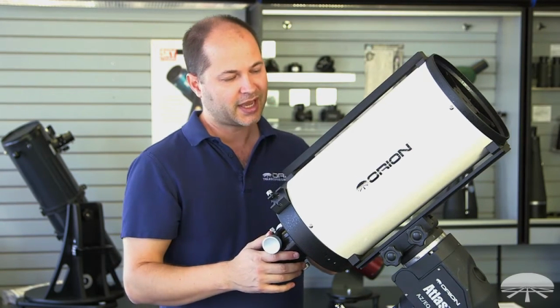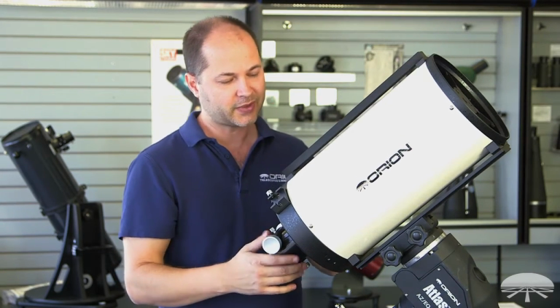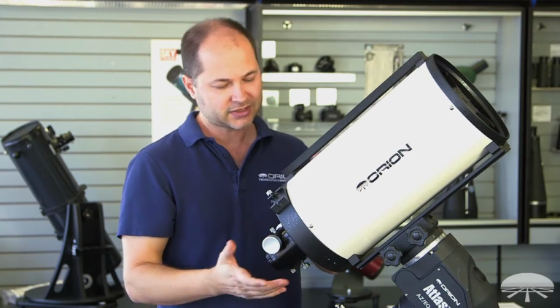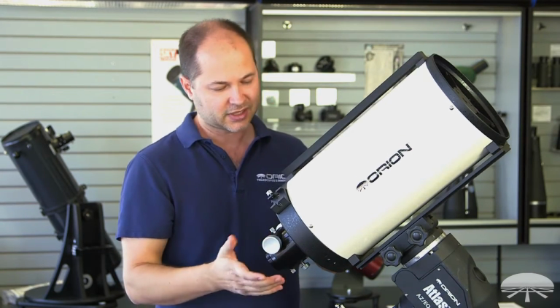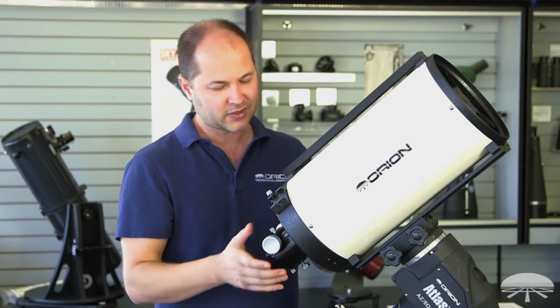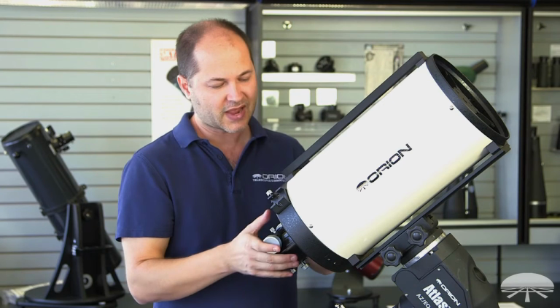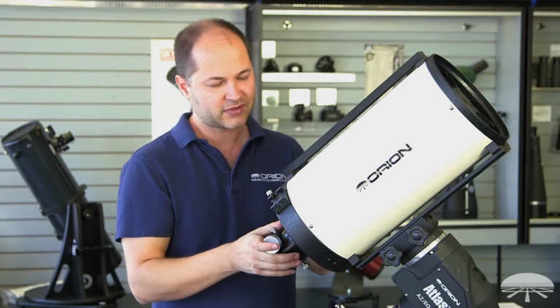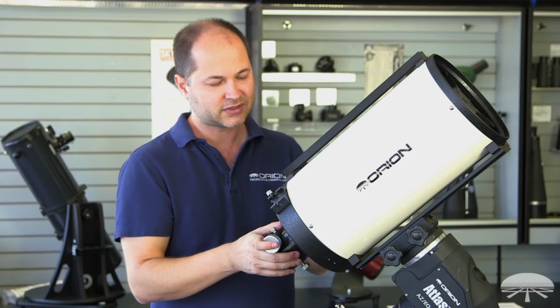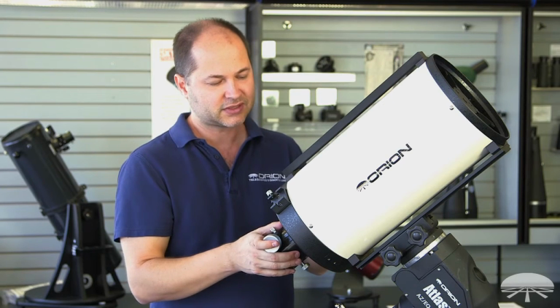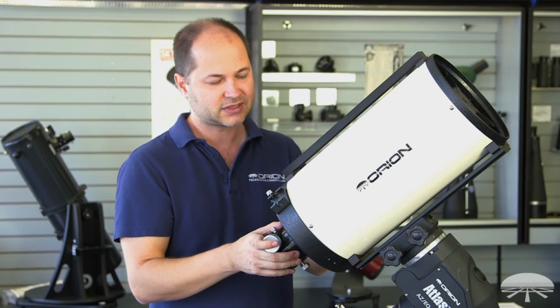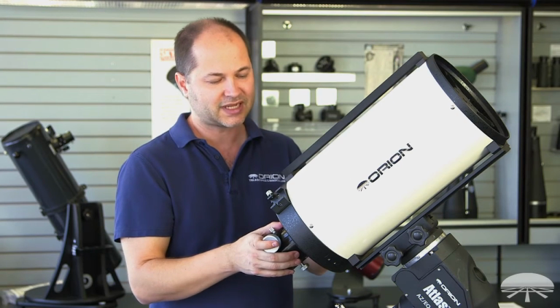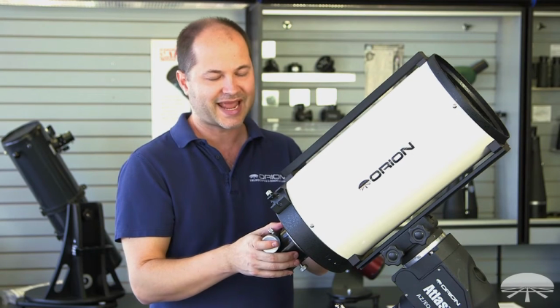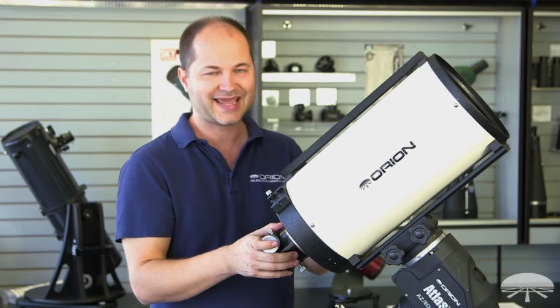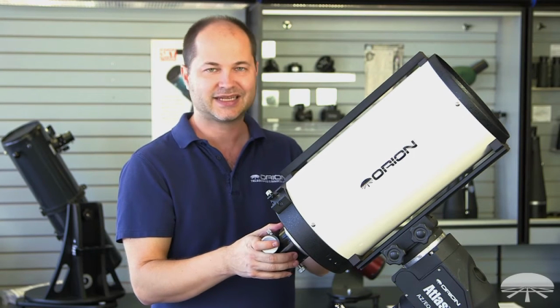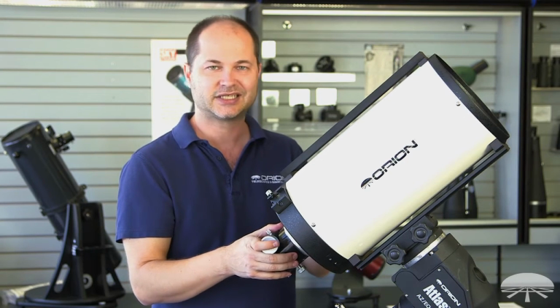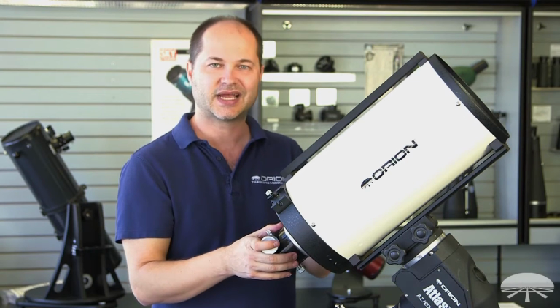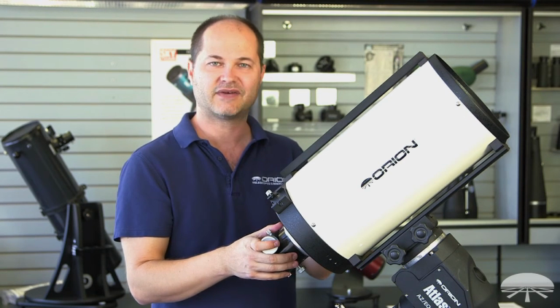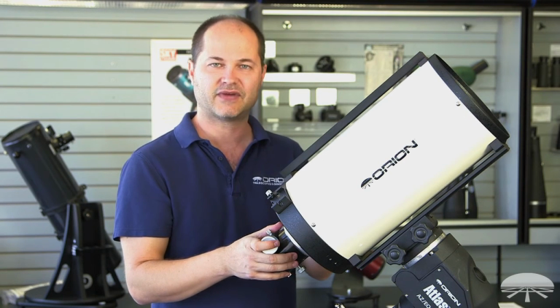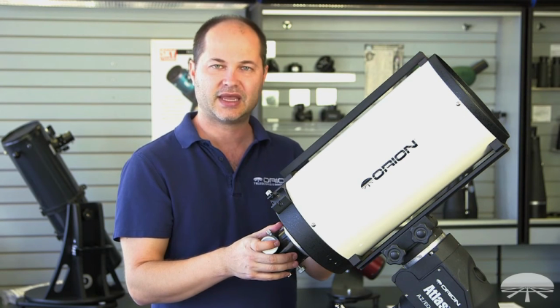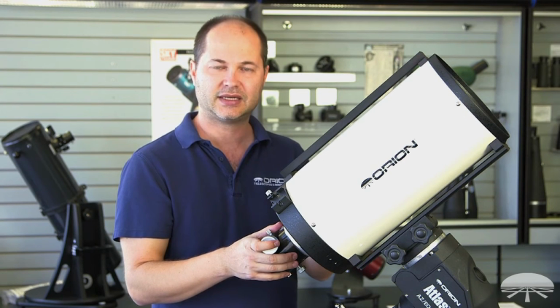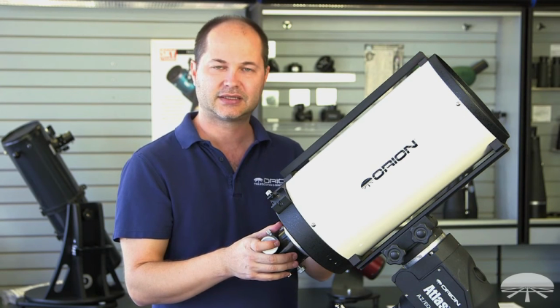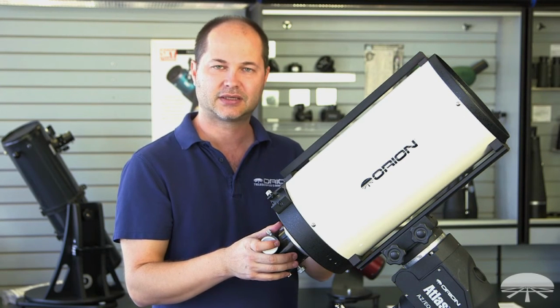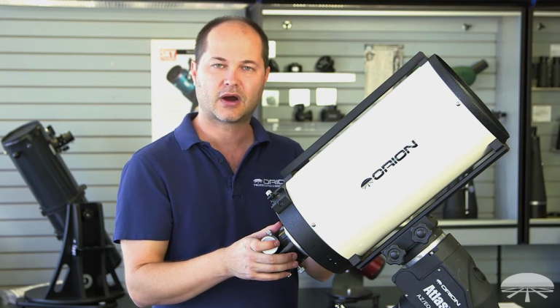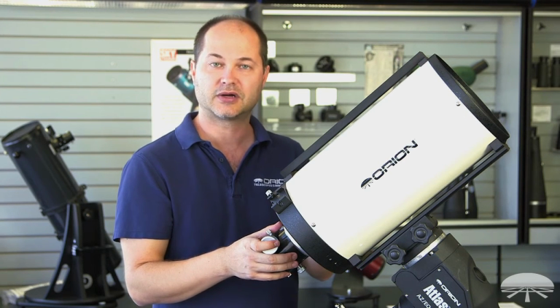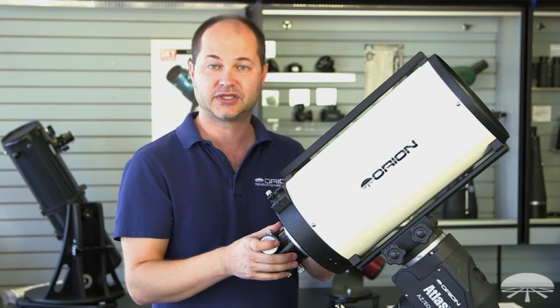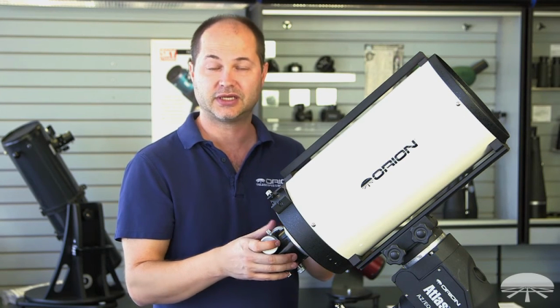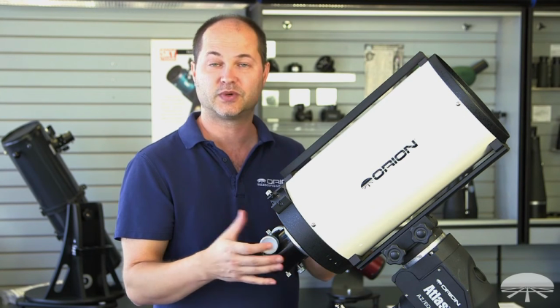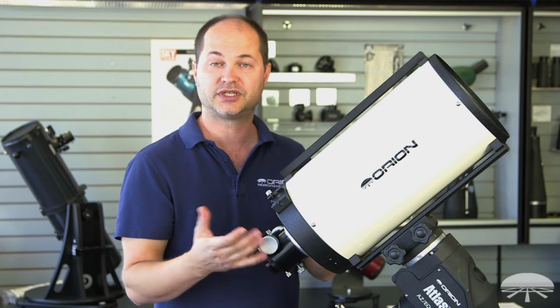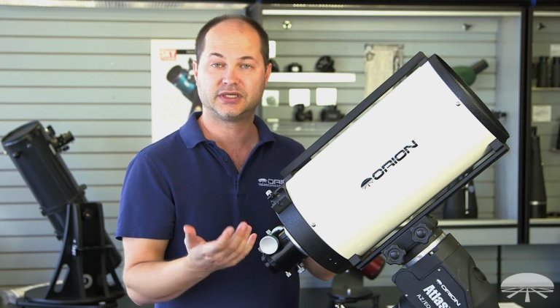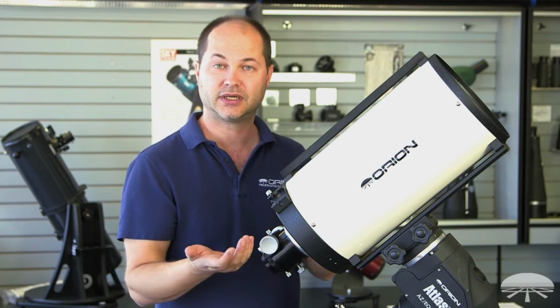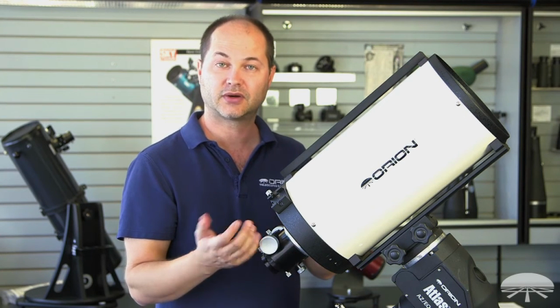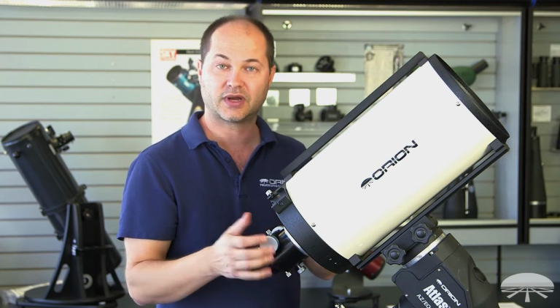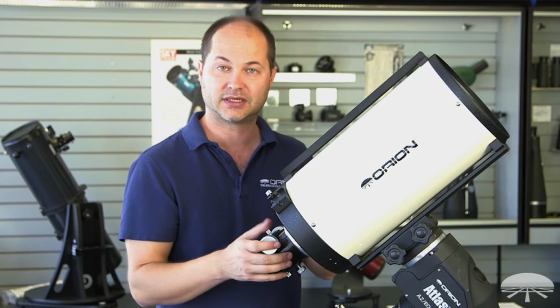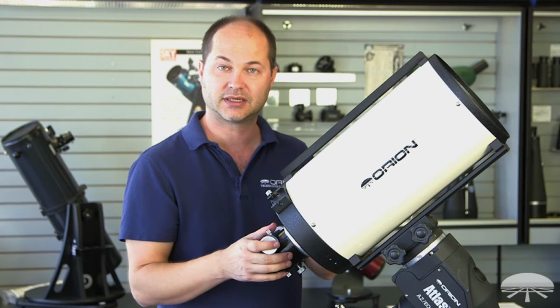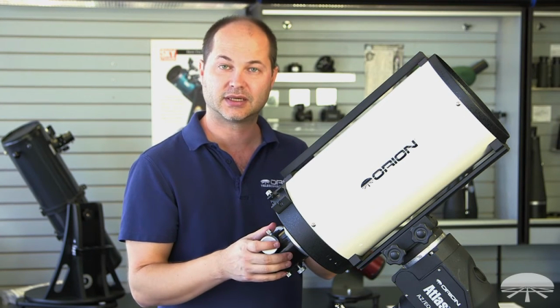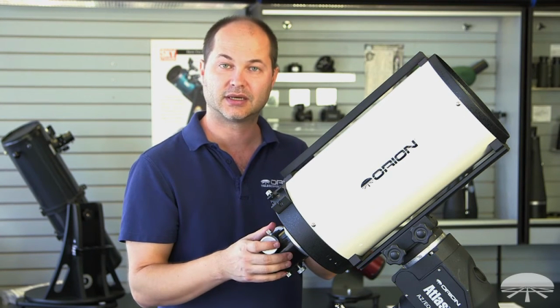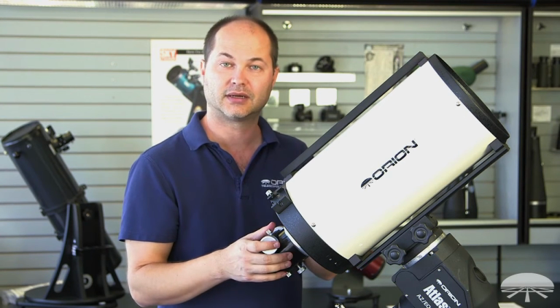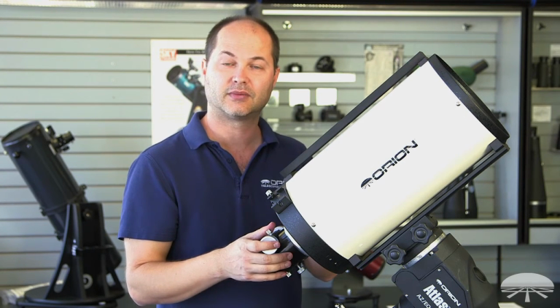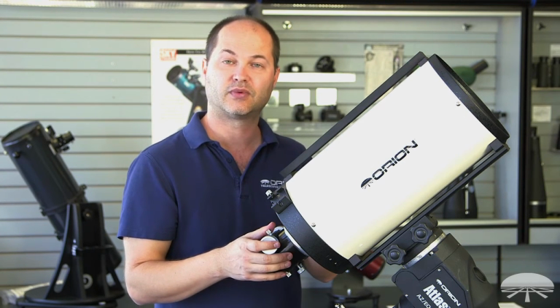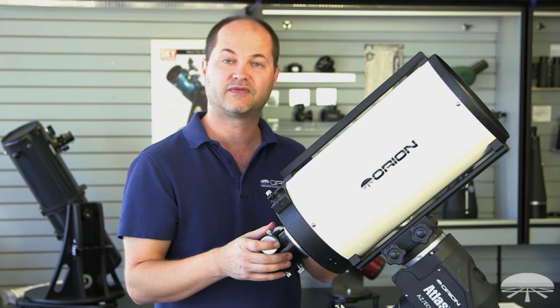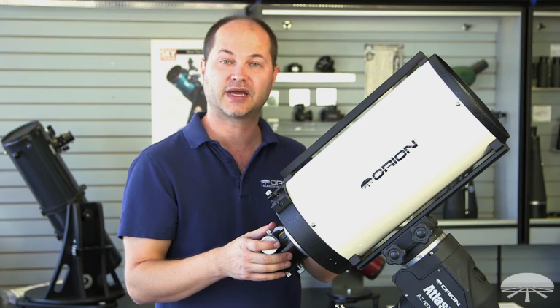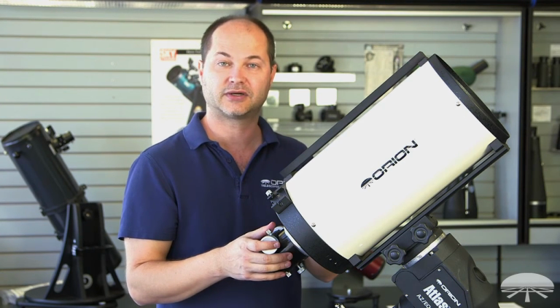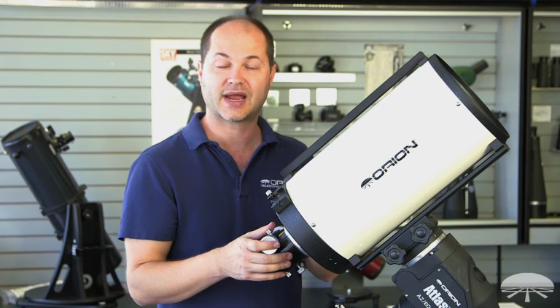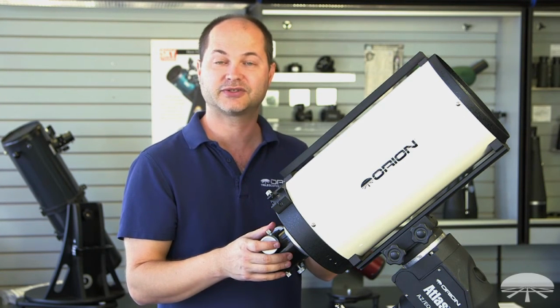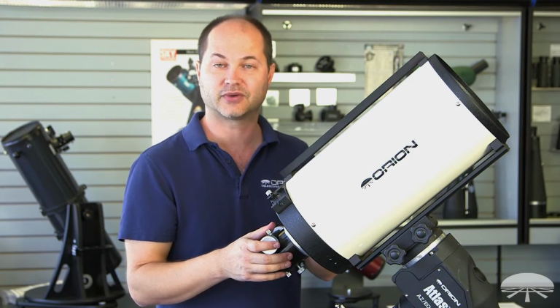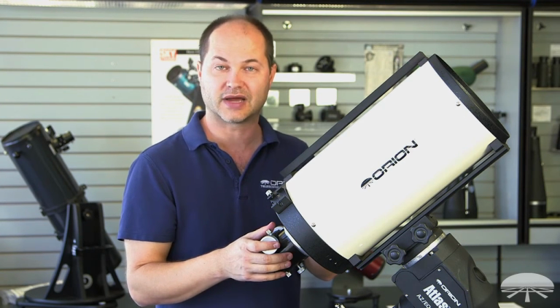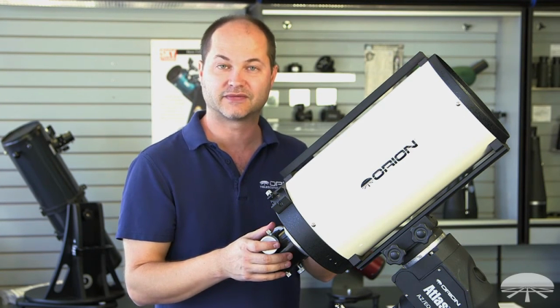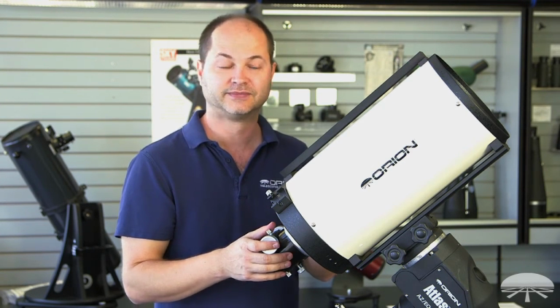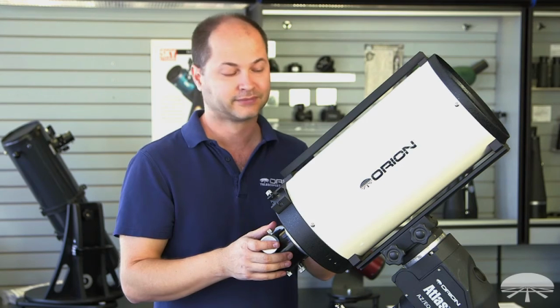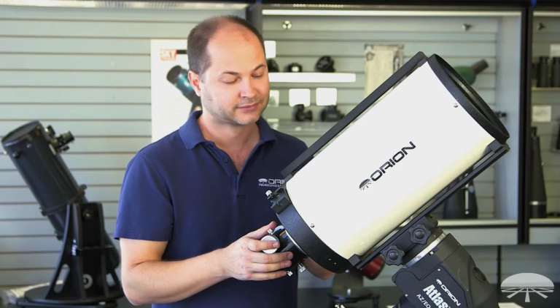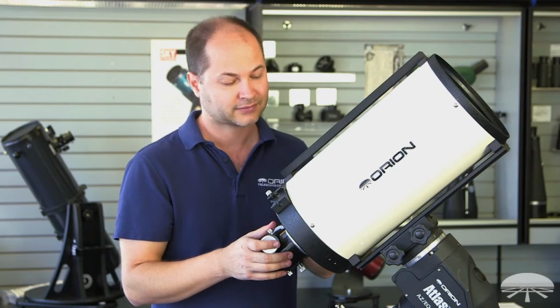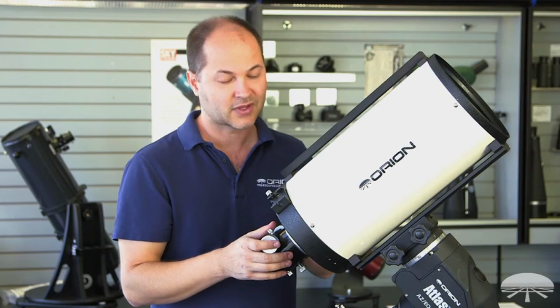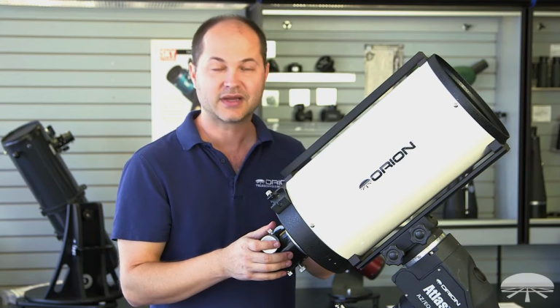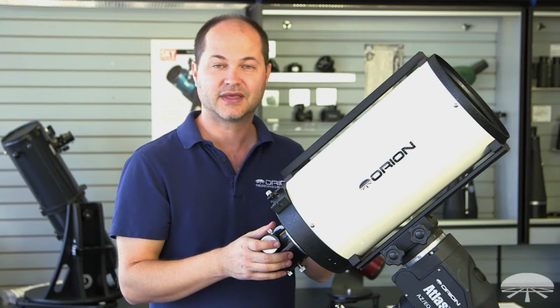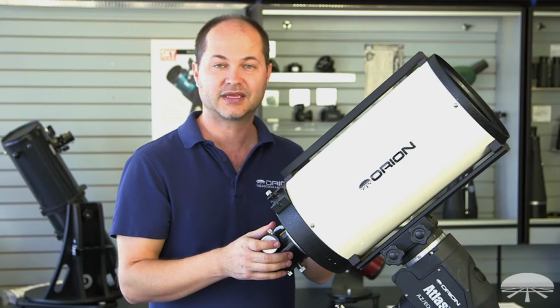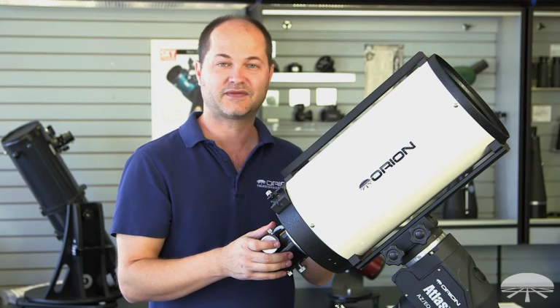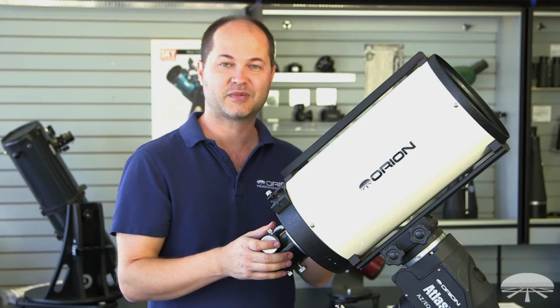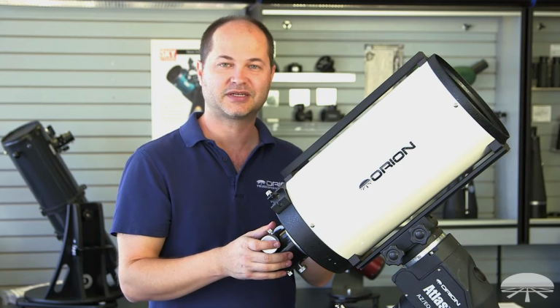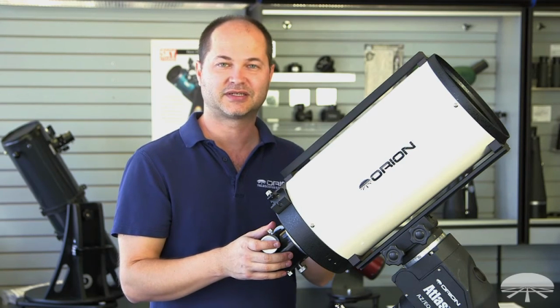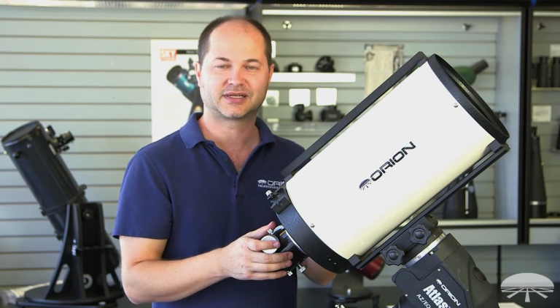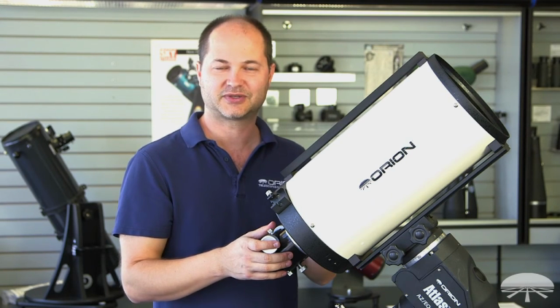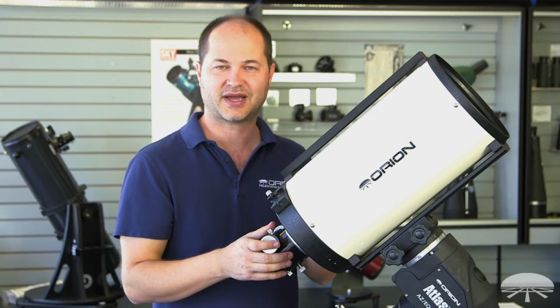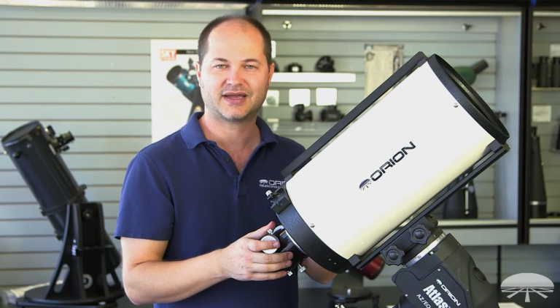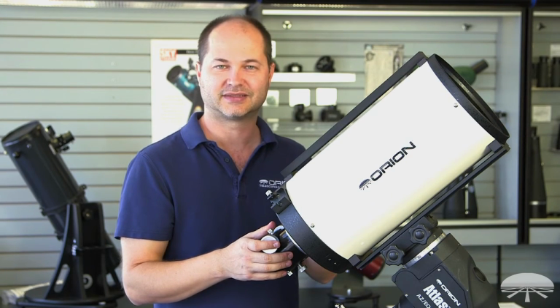Anyways, there you have it — this is the 8-inch F8 RC Ritchie-Chrétien Reflector Astrograph. Thank you very much. Clear skies.